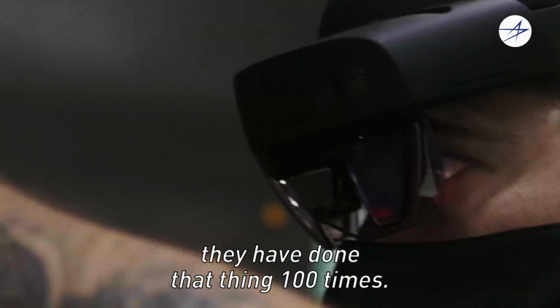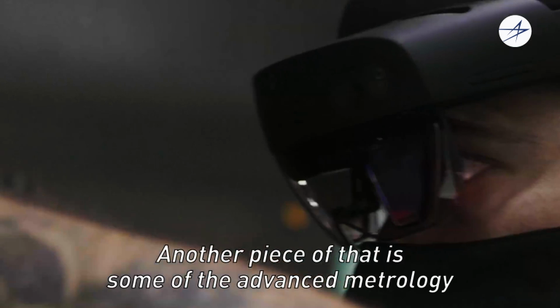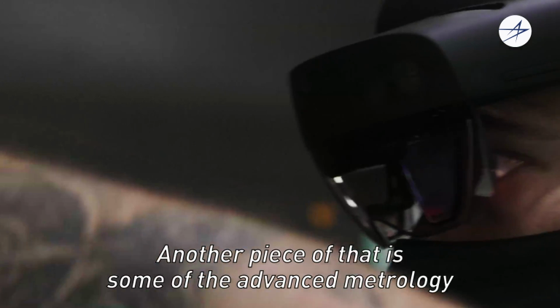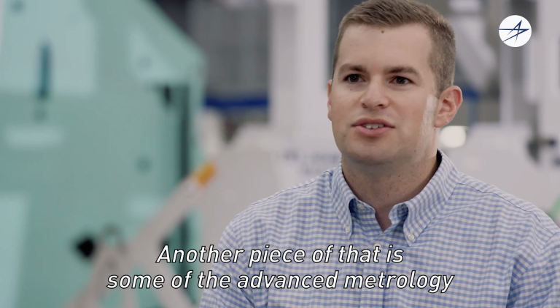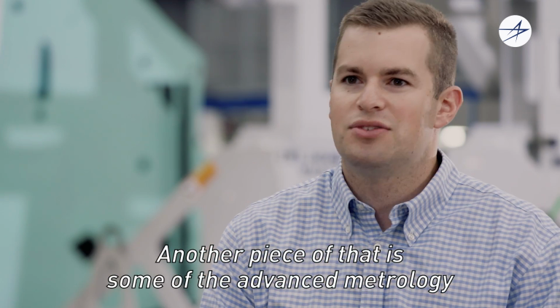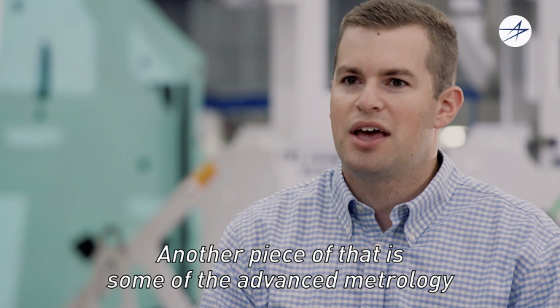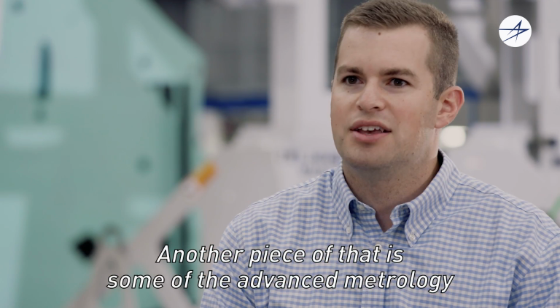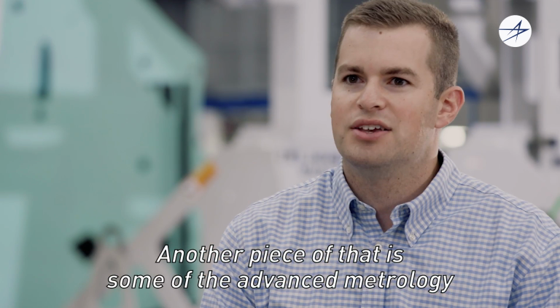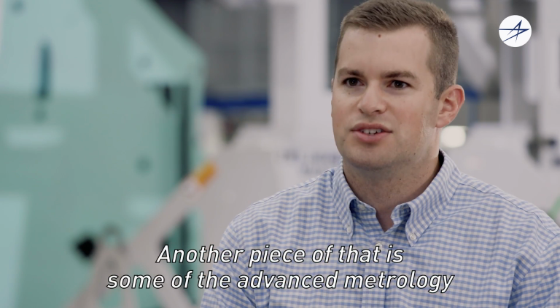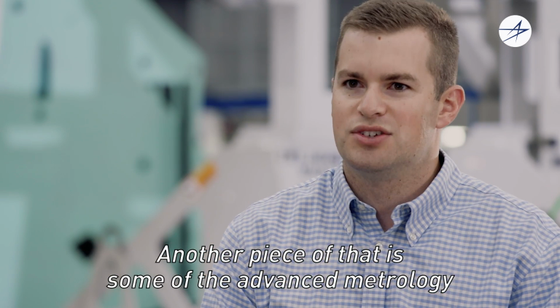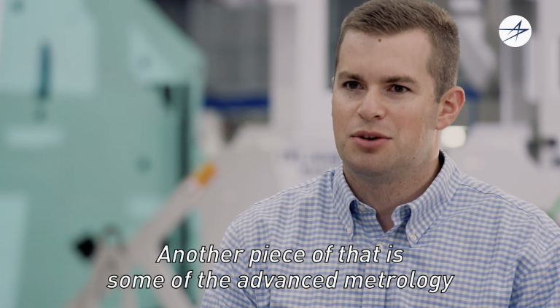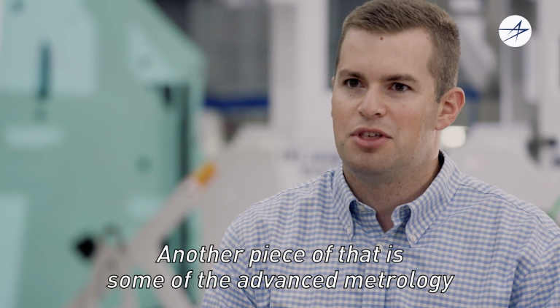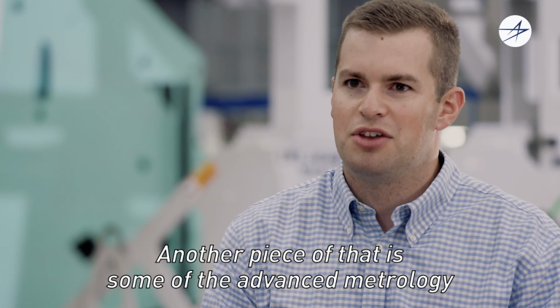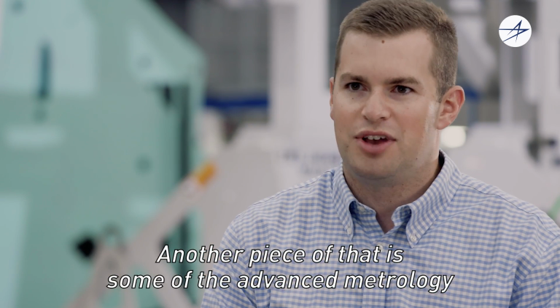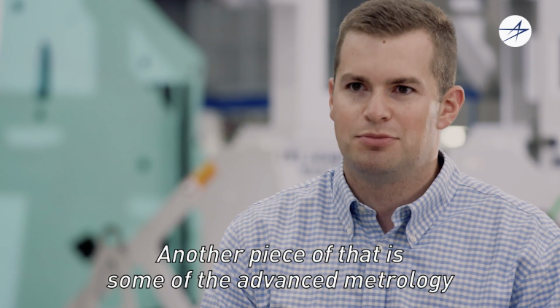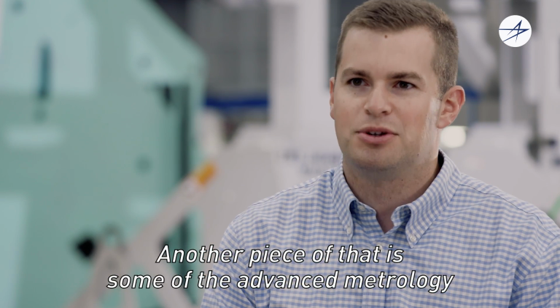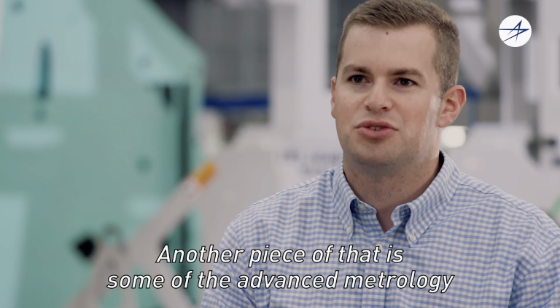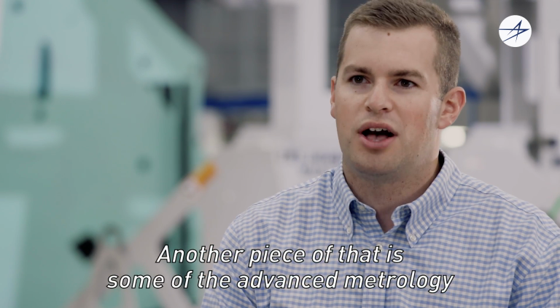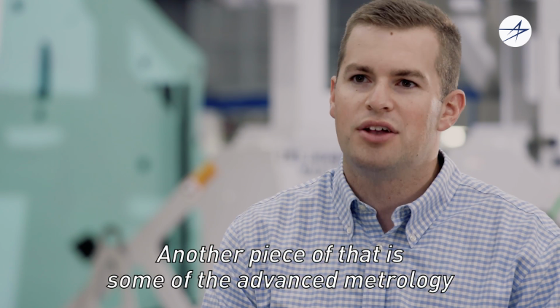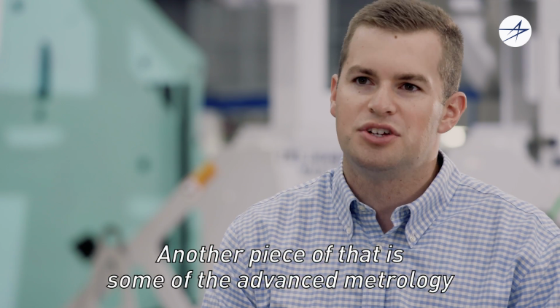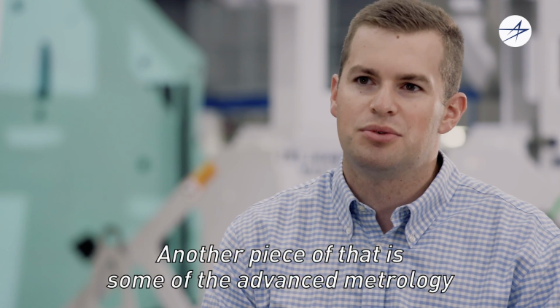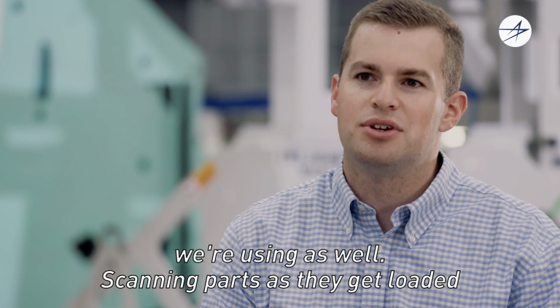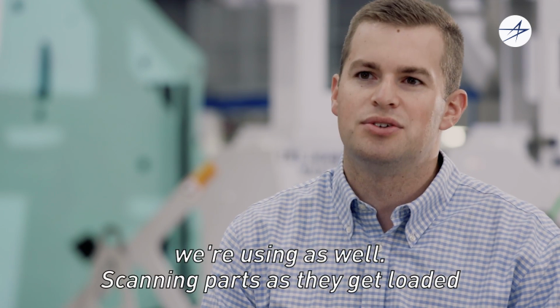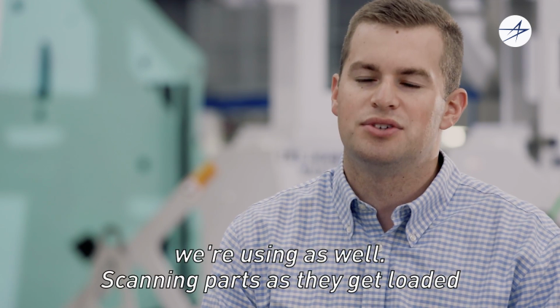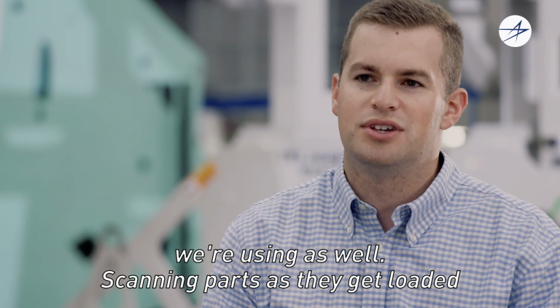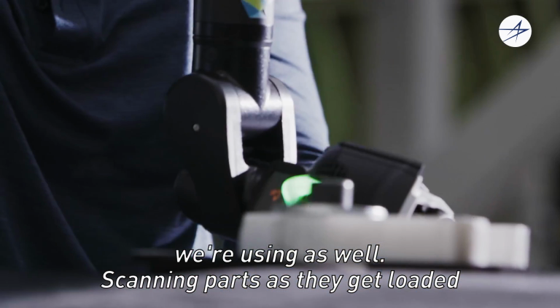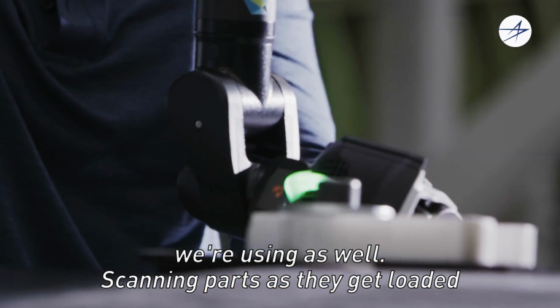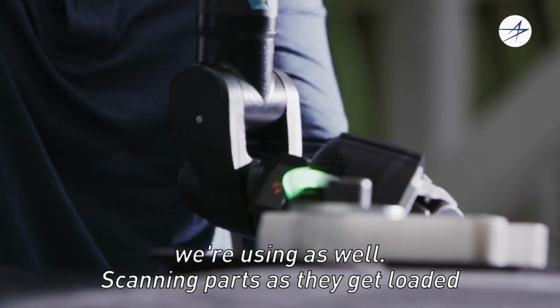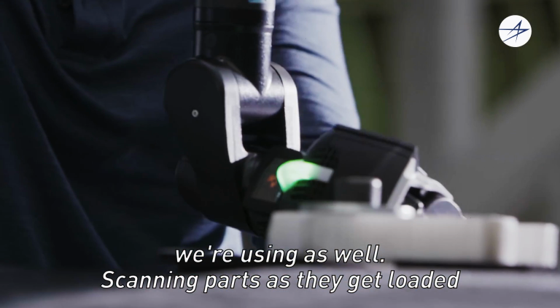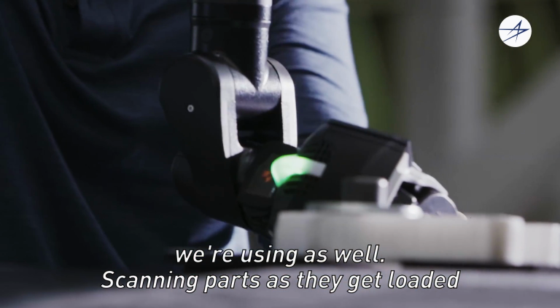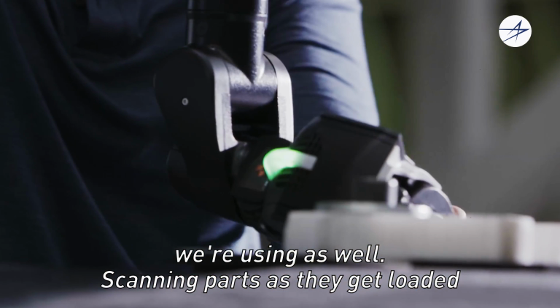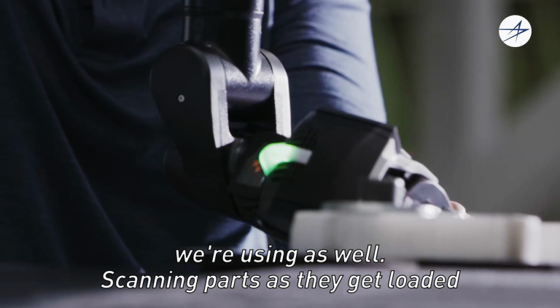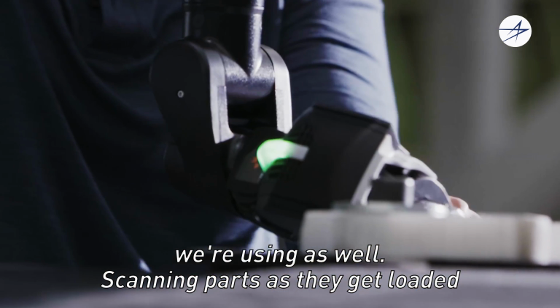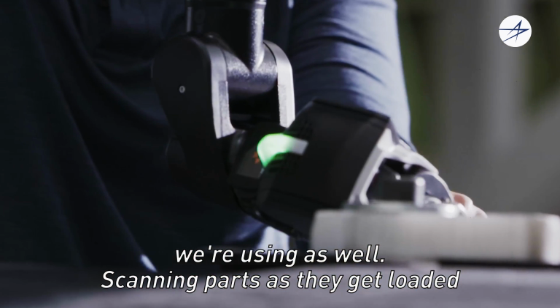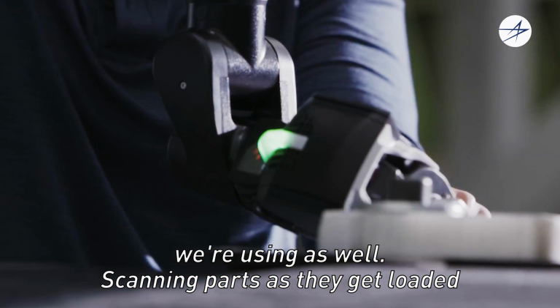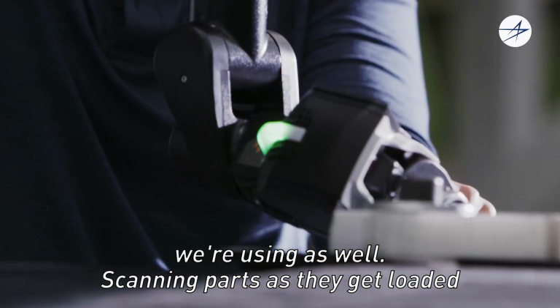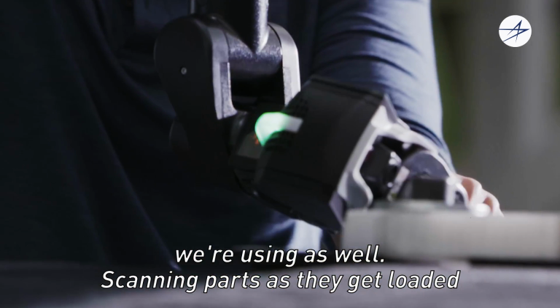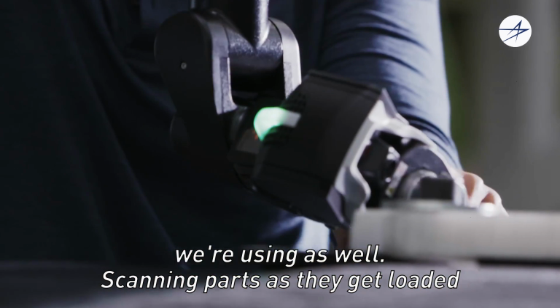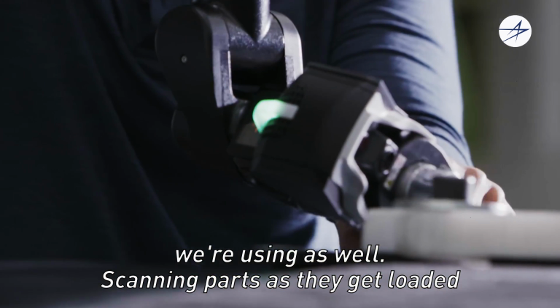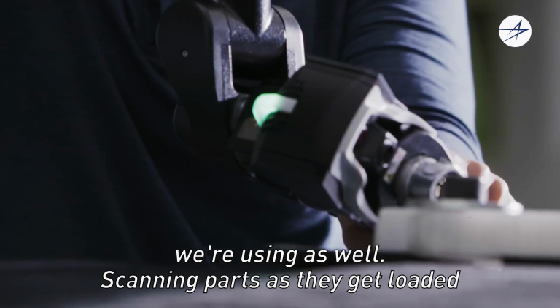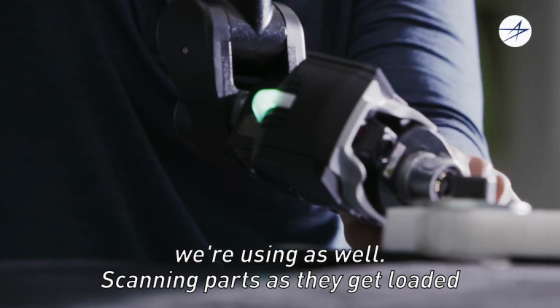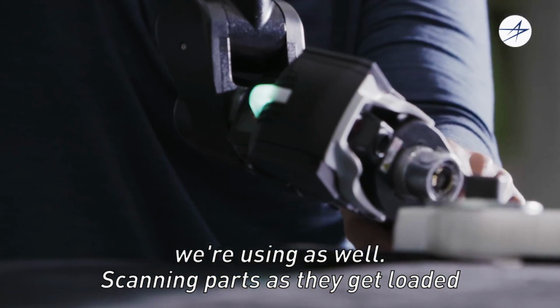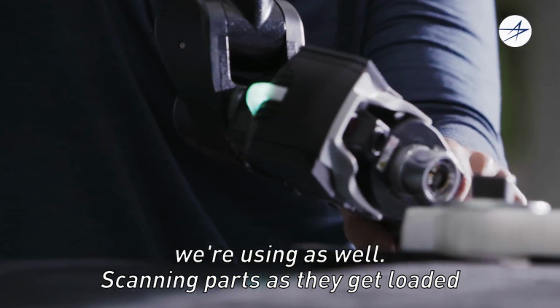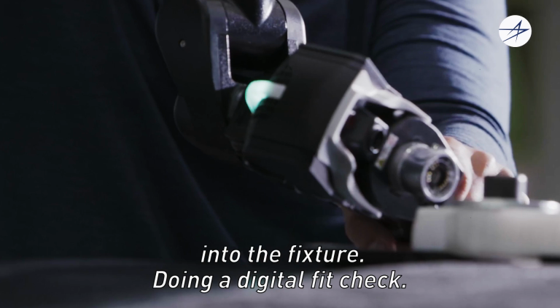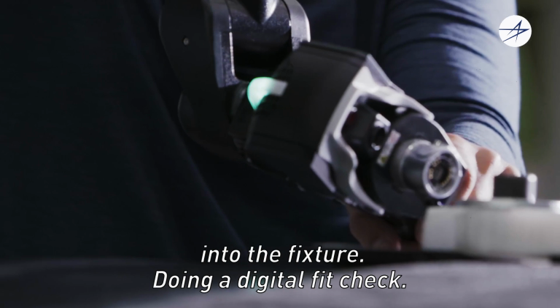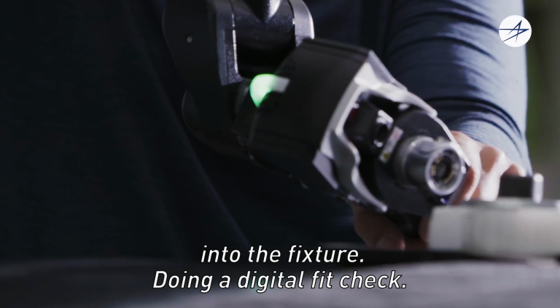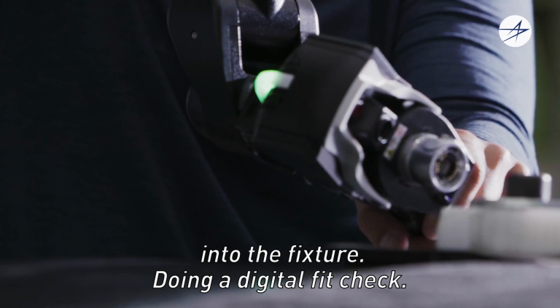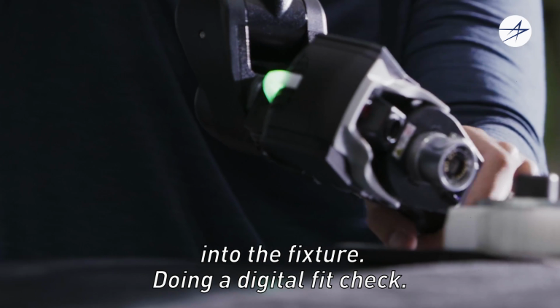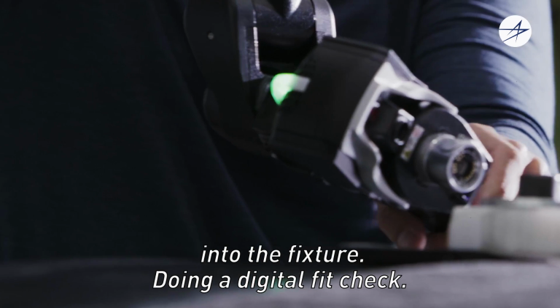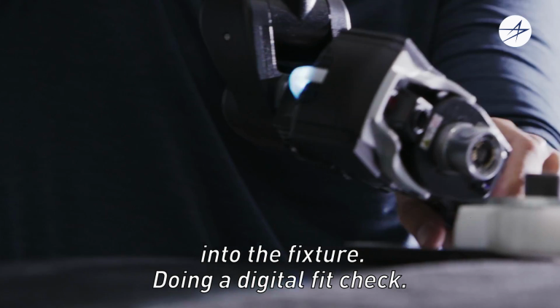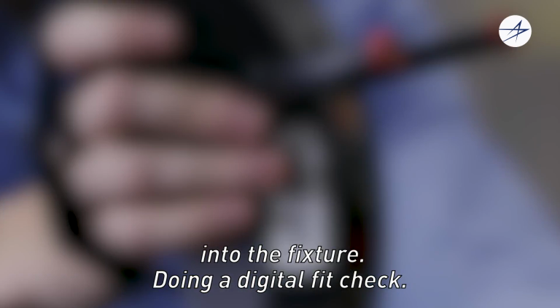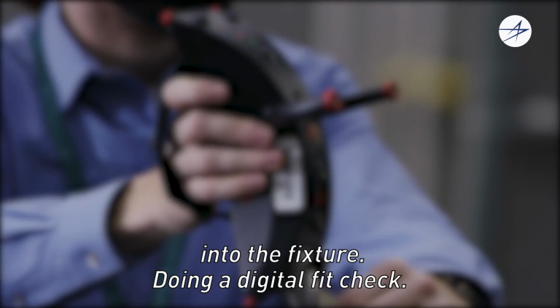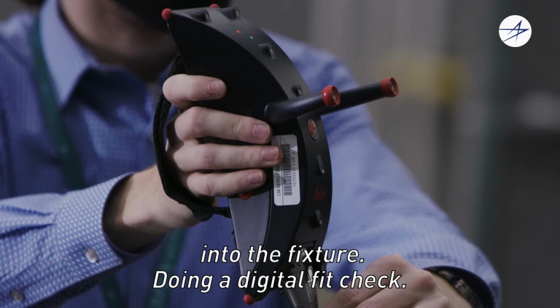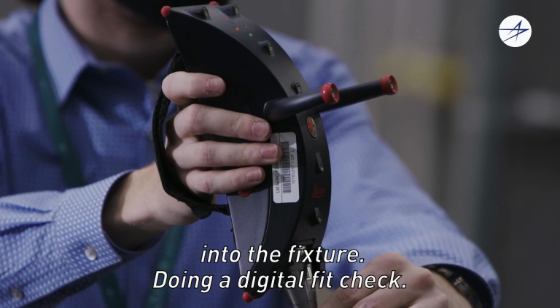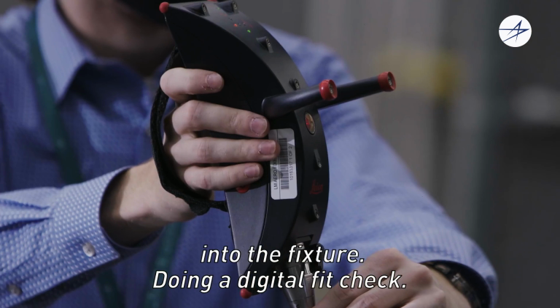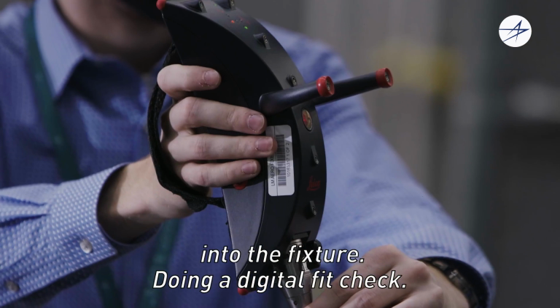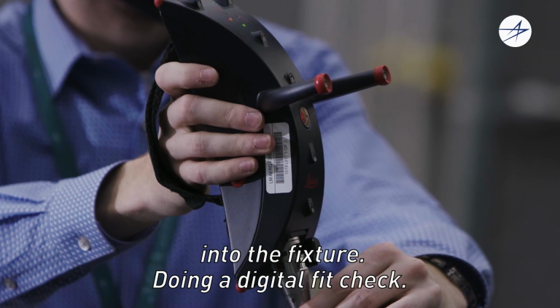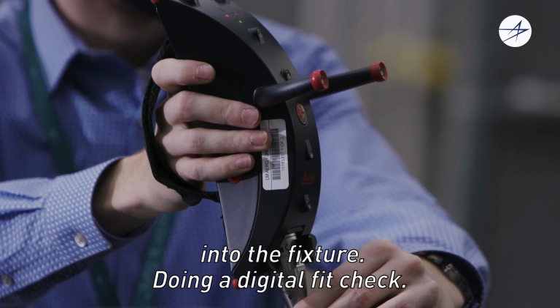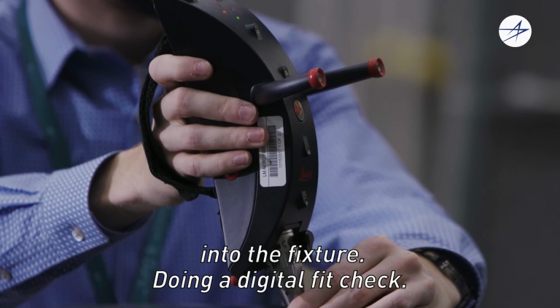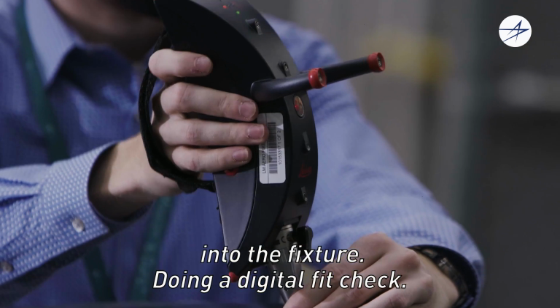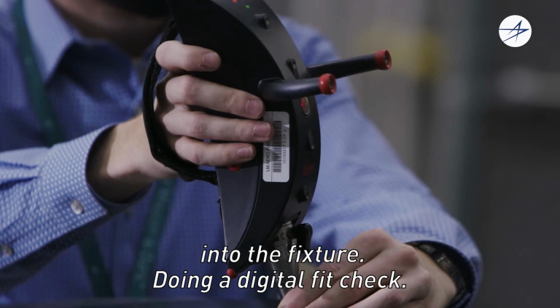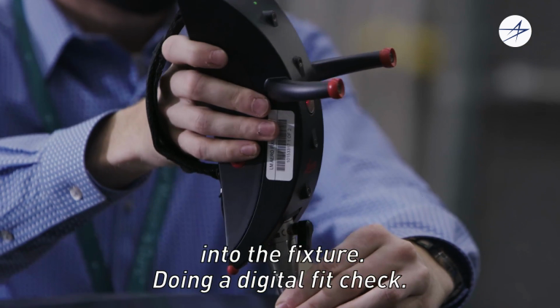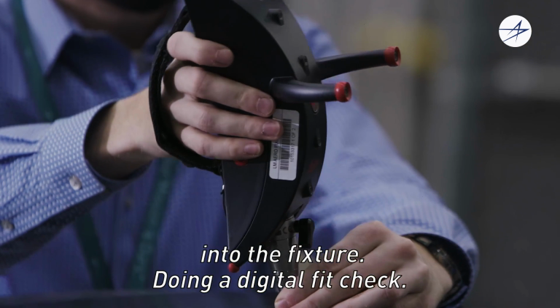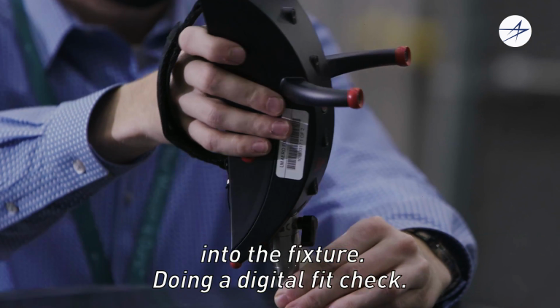Another piece of that is the advanced metrology we're using as well — scanning parts as they get loaded into the fixture and doing a digital fit check.